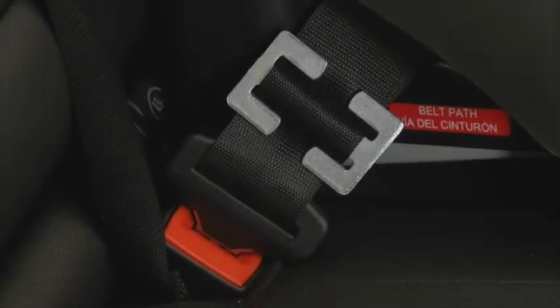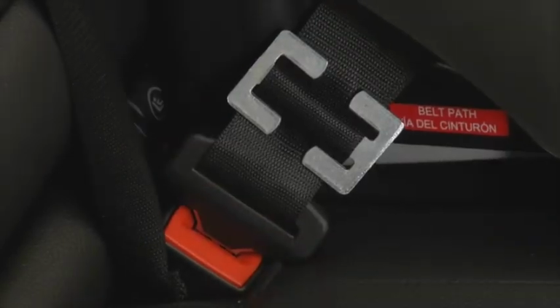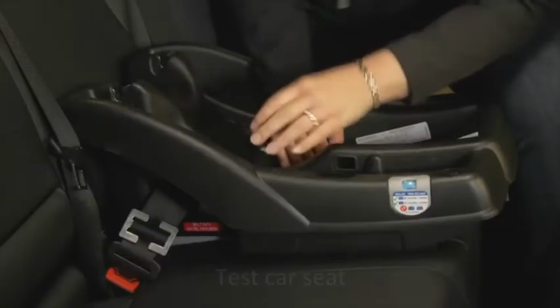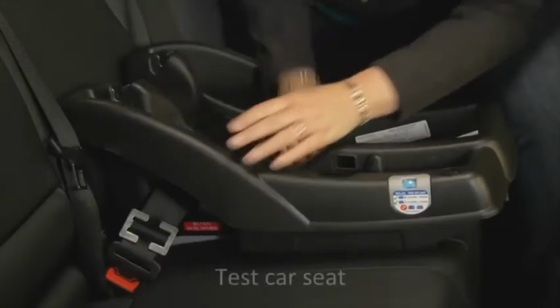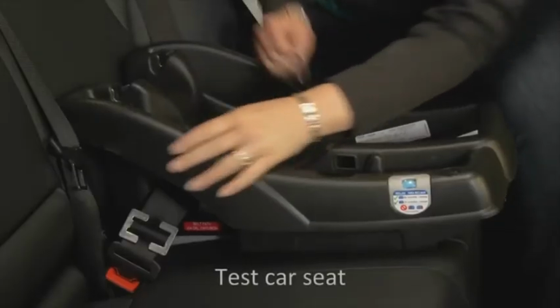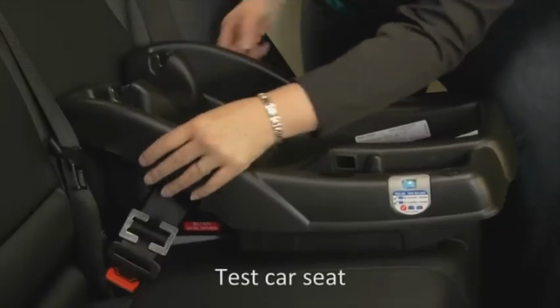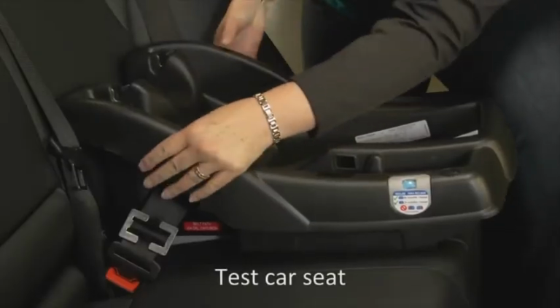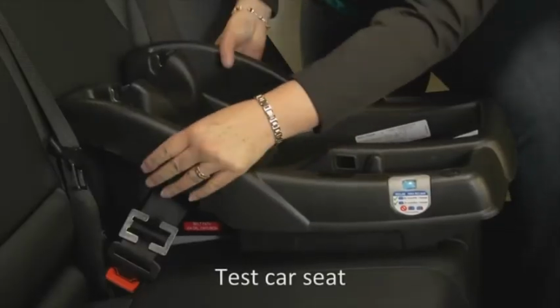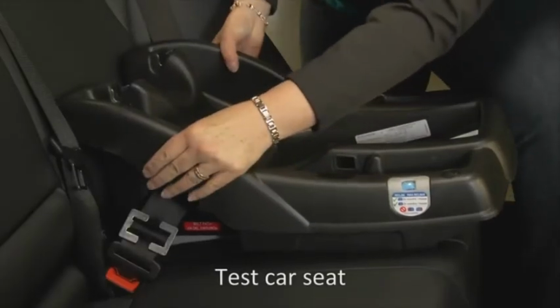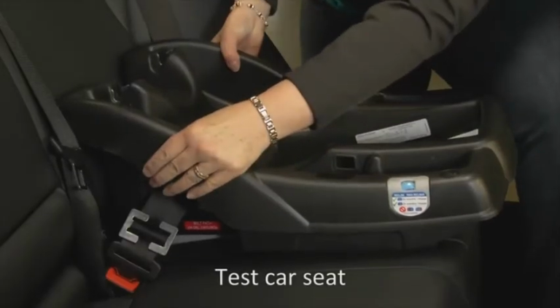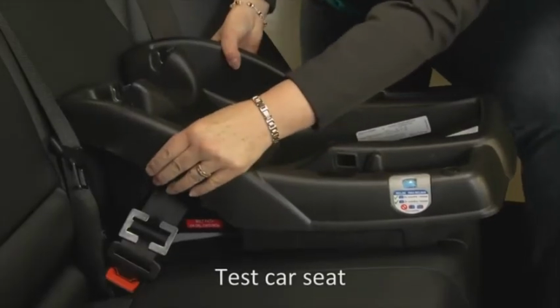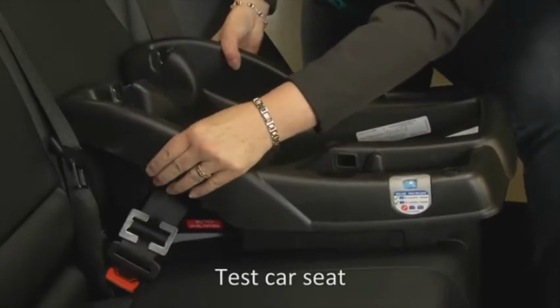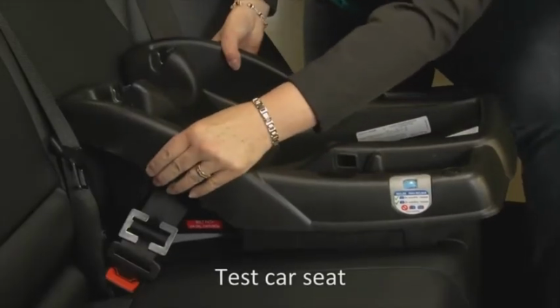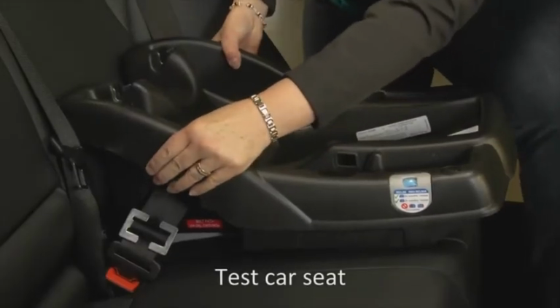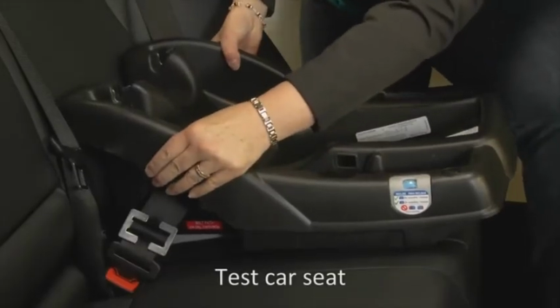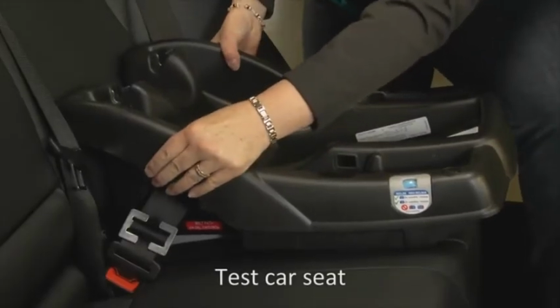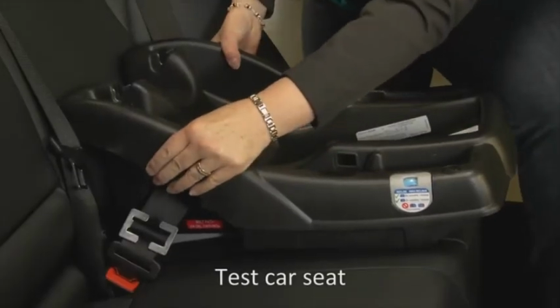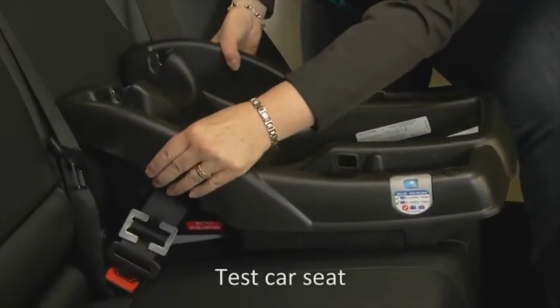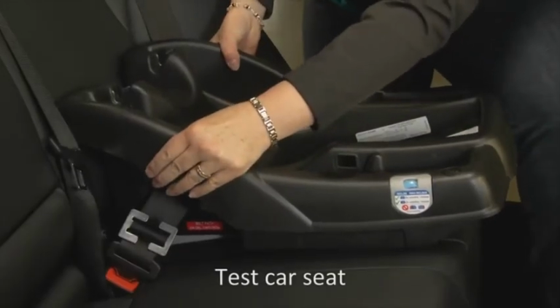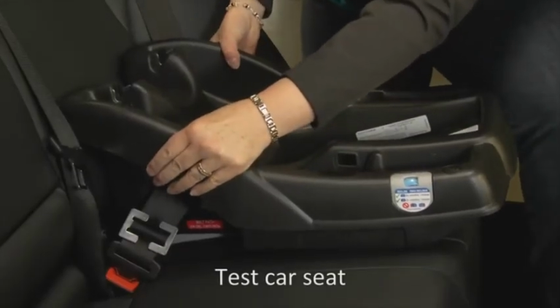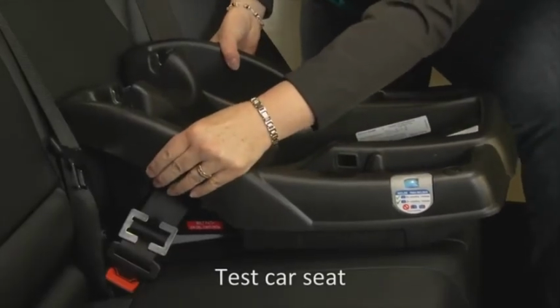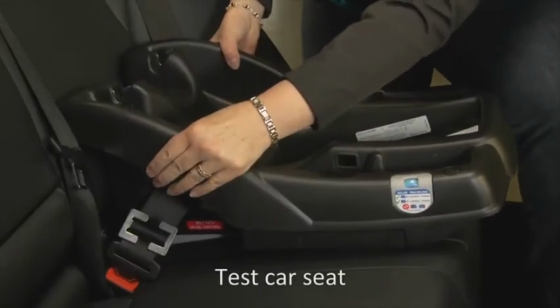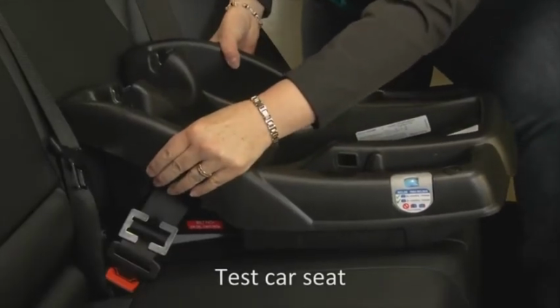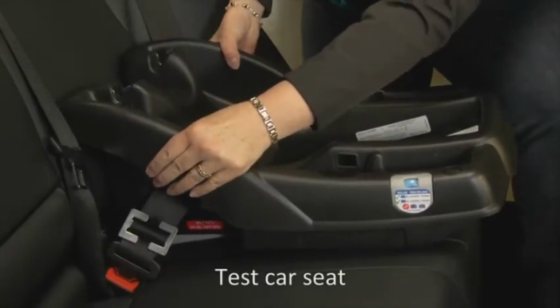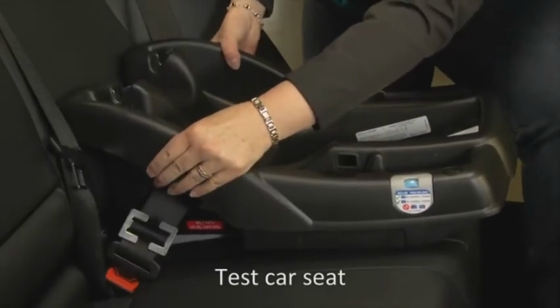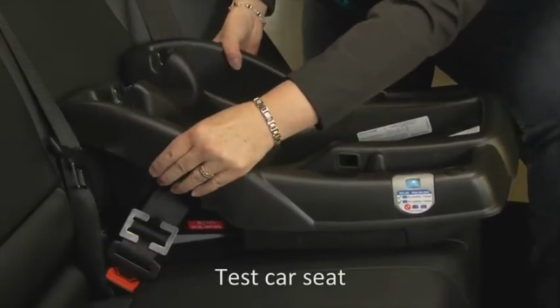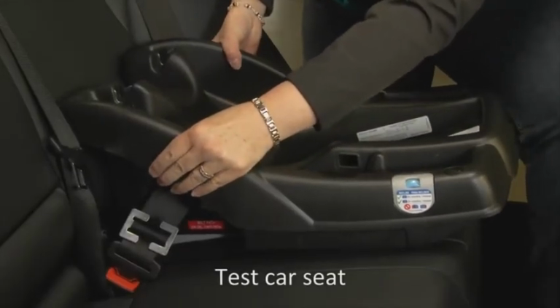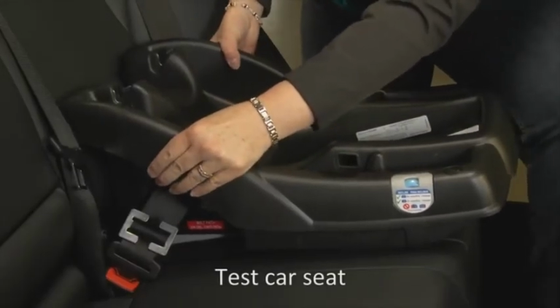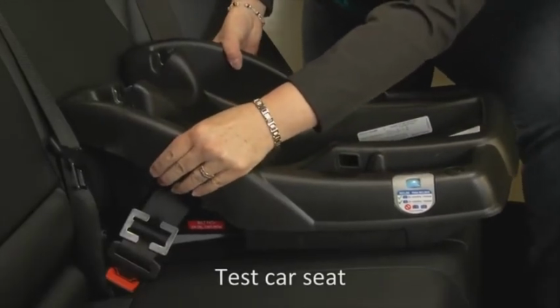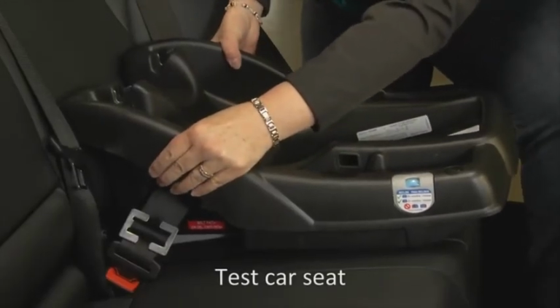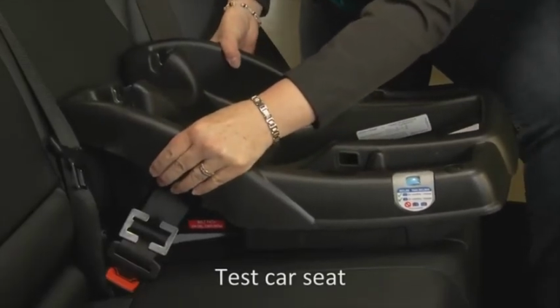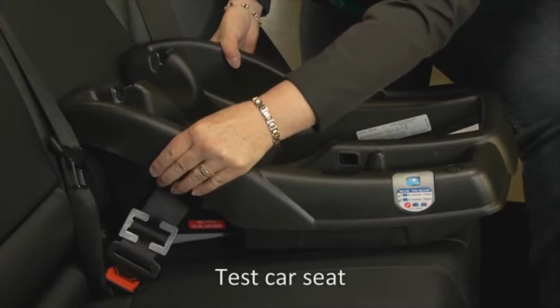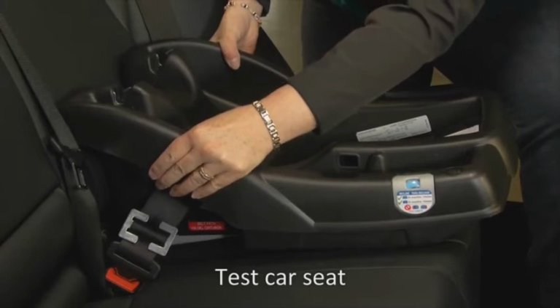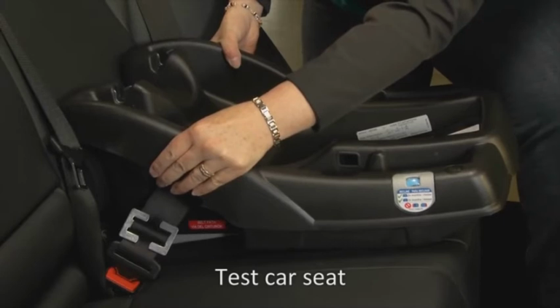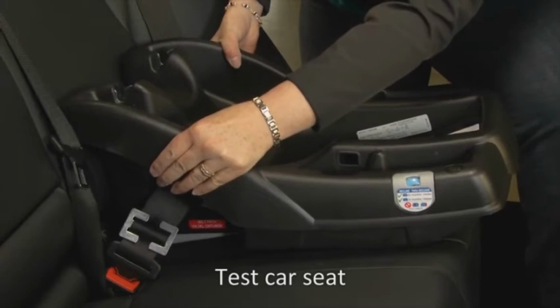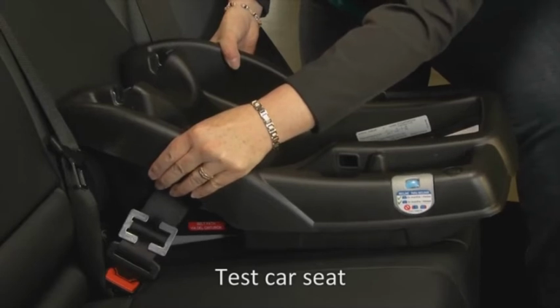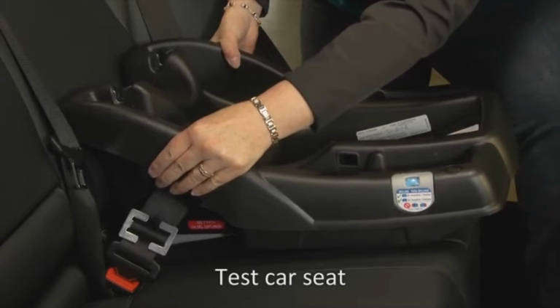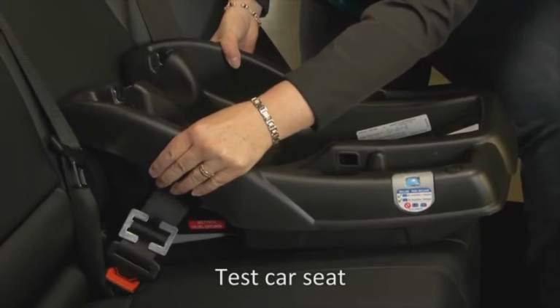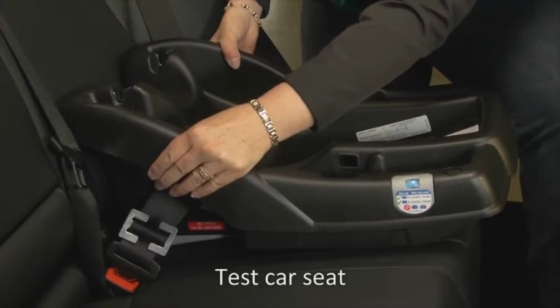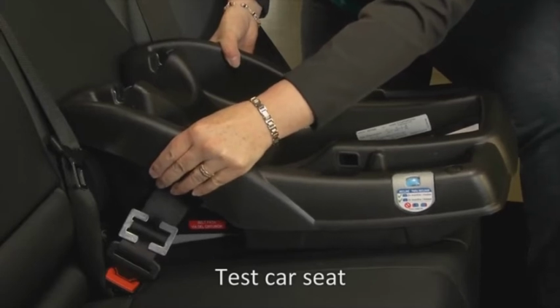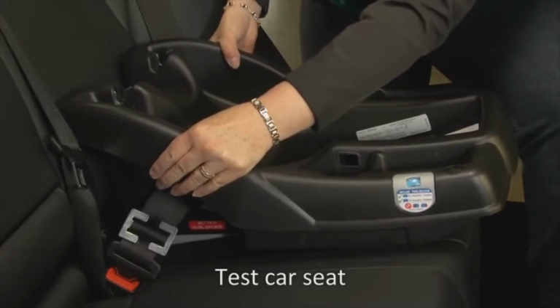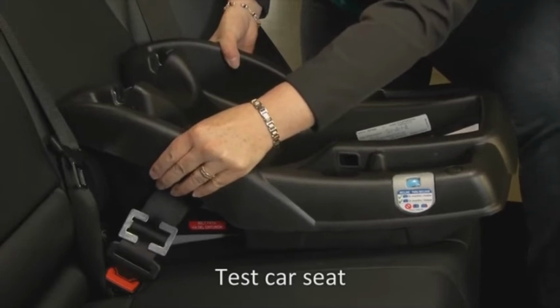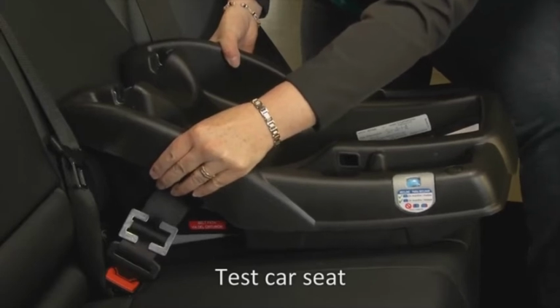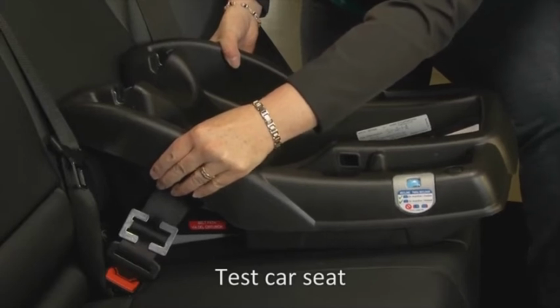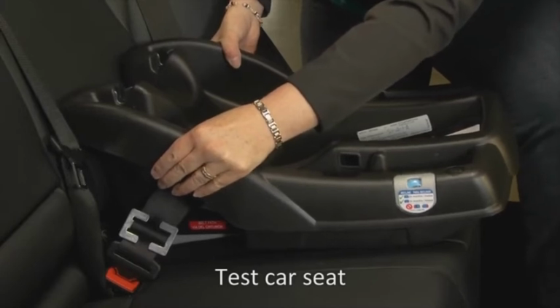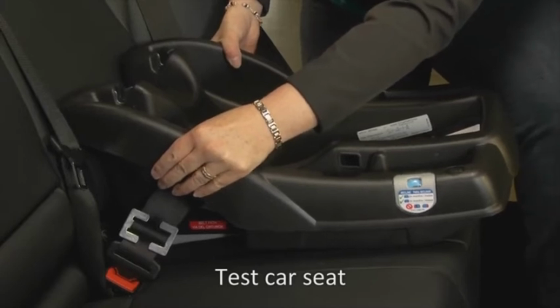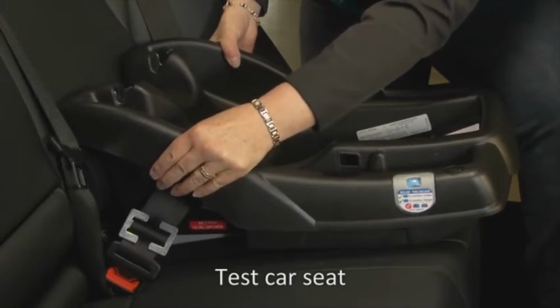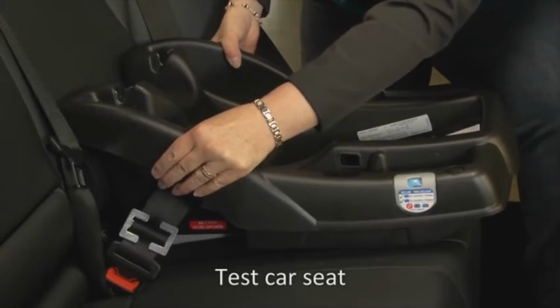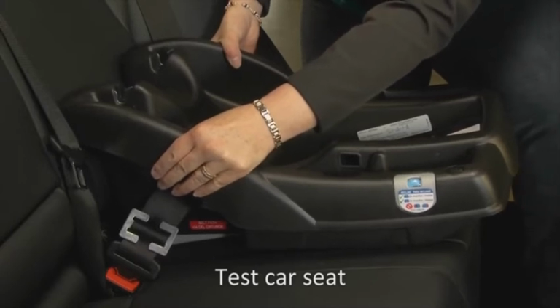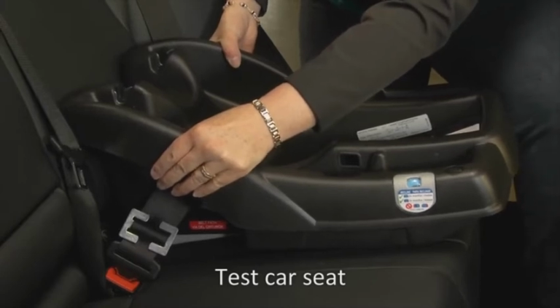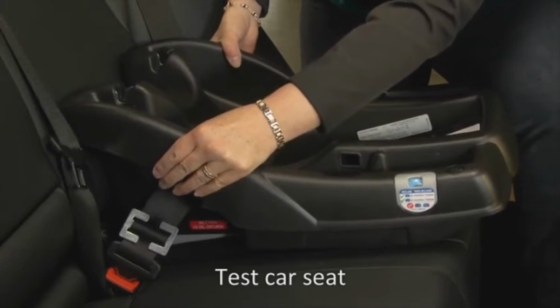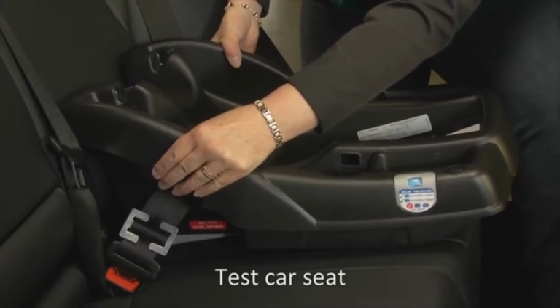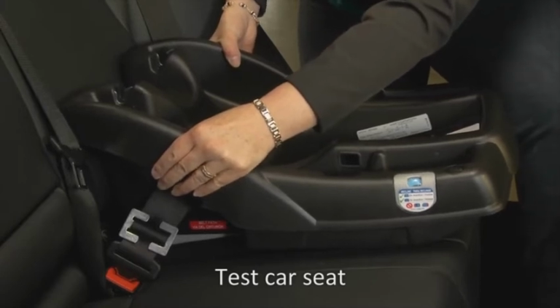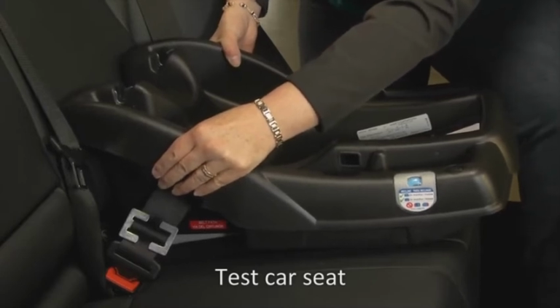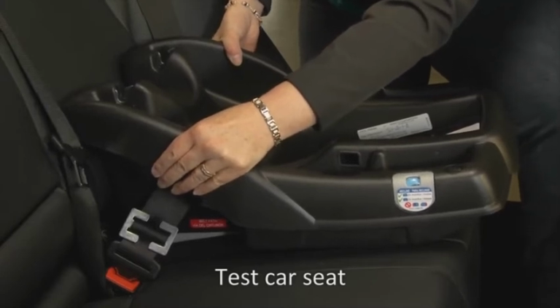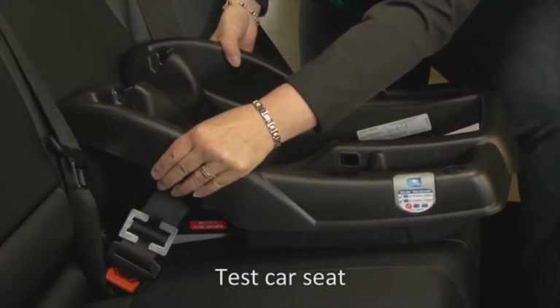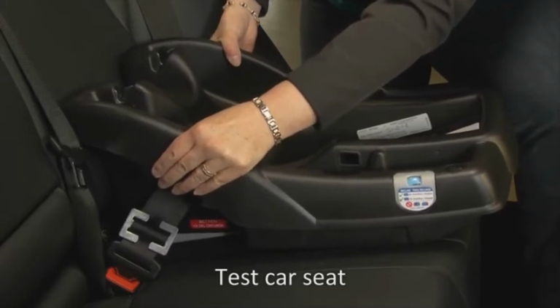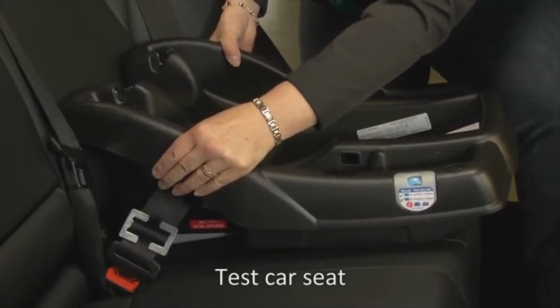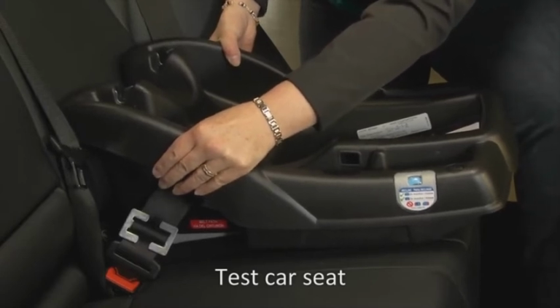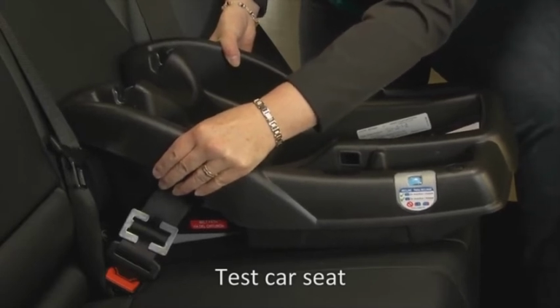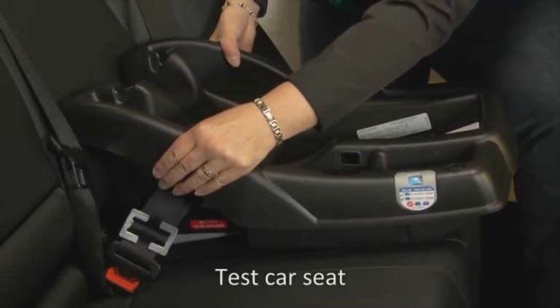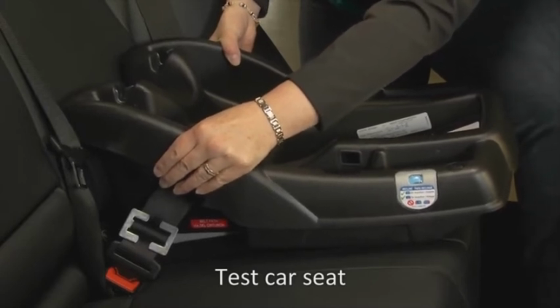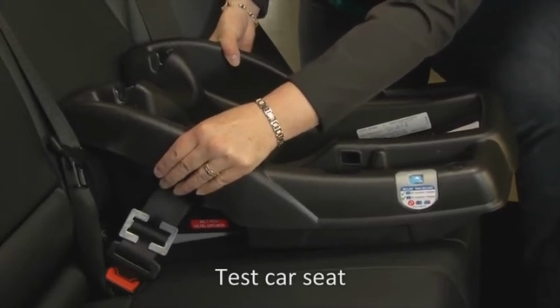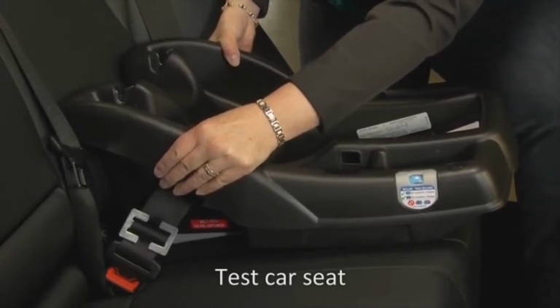Test the car seat to be certain it moves no more than one inch side to side or front to back when testing at the belt path.